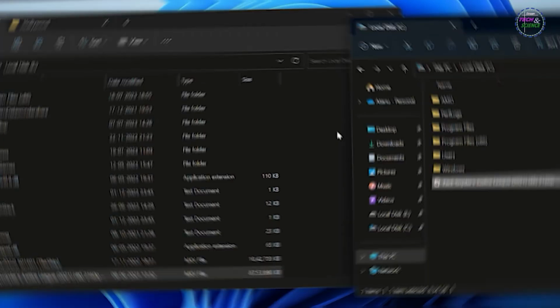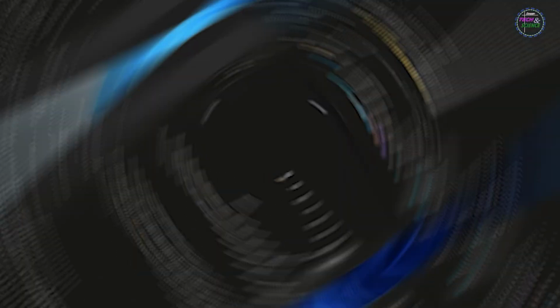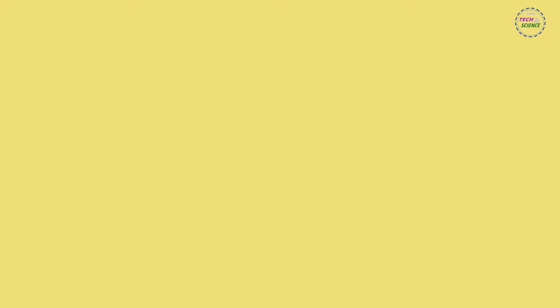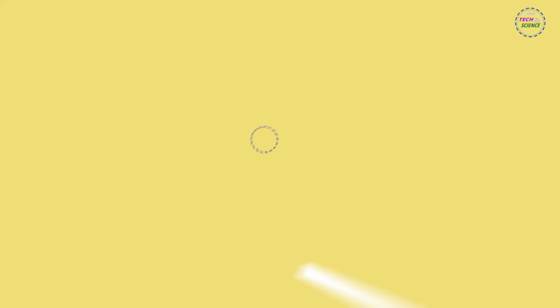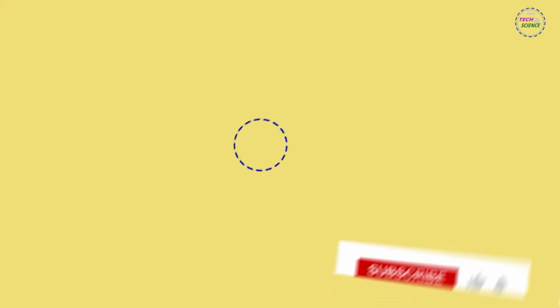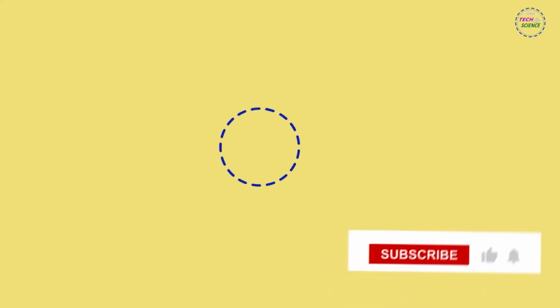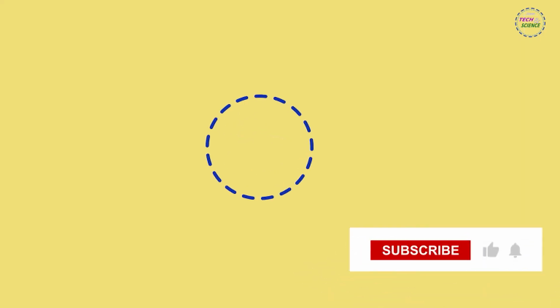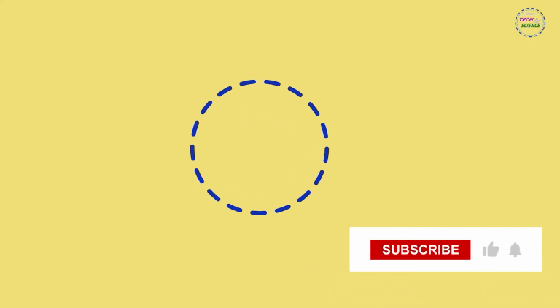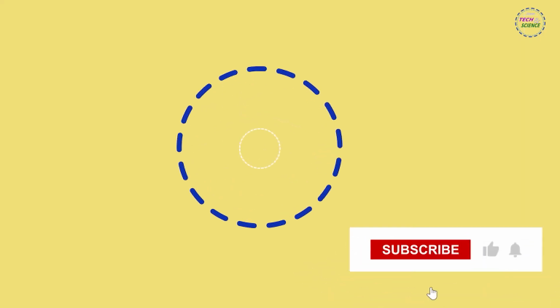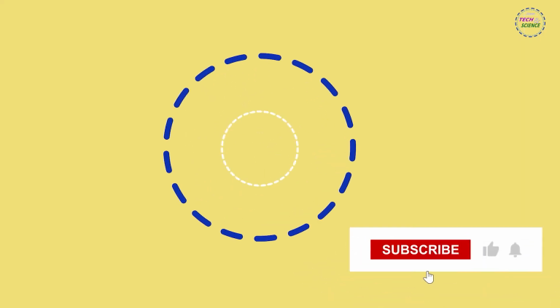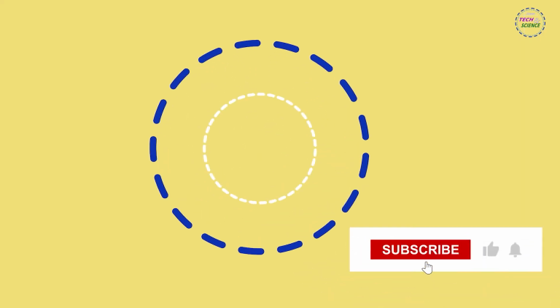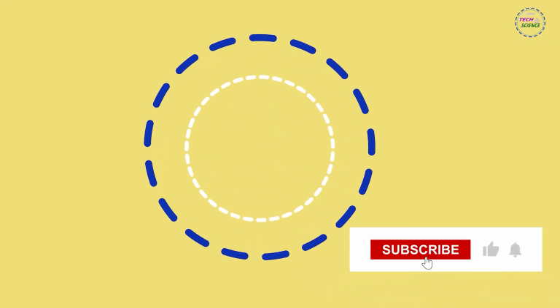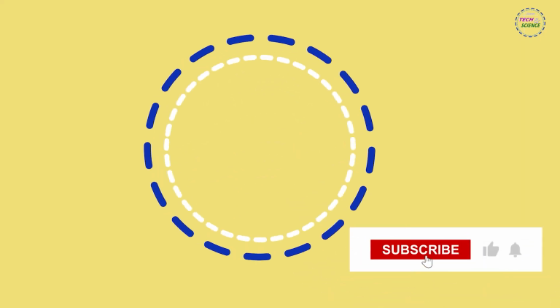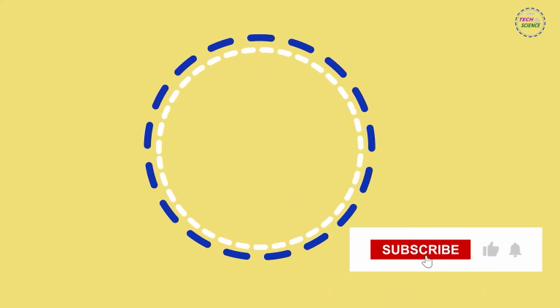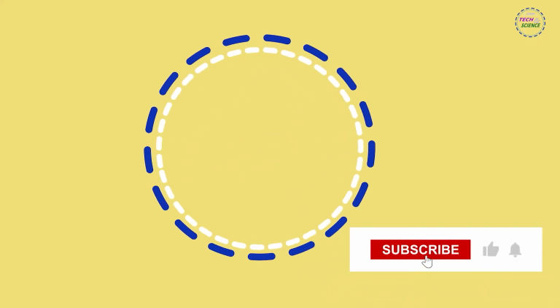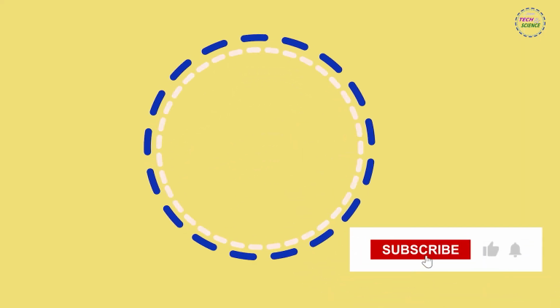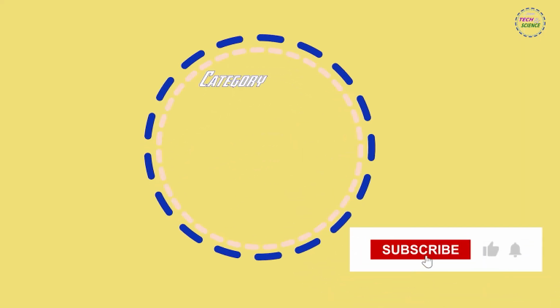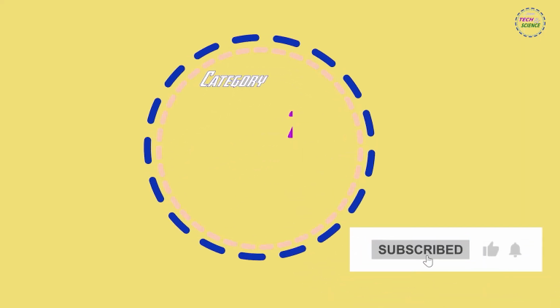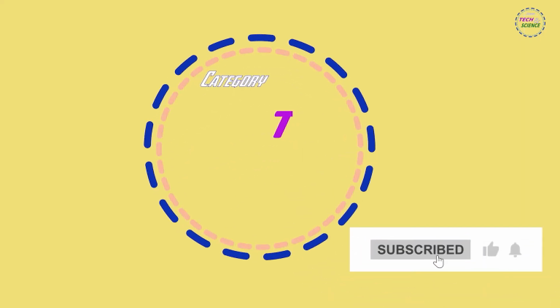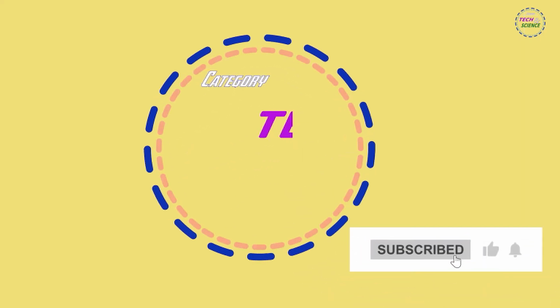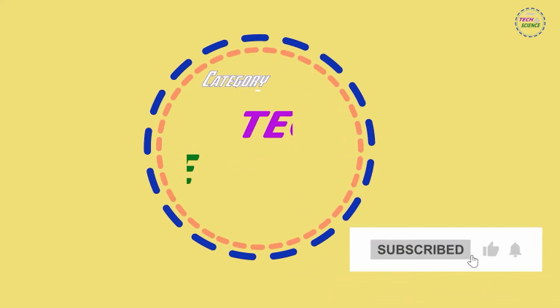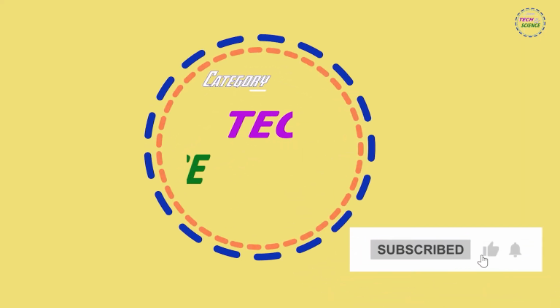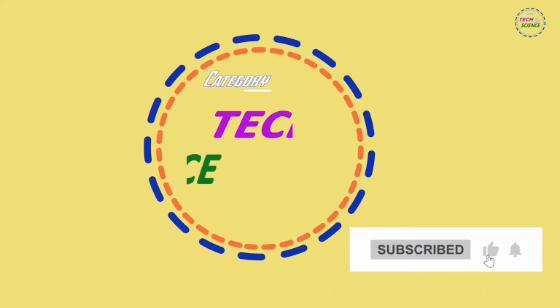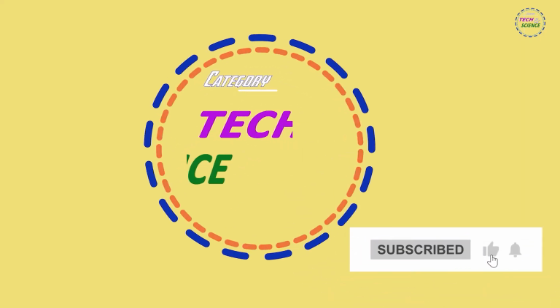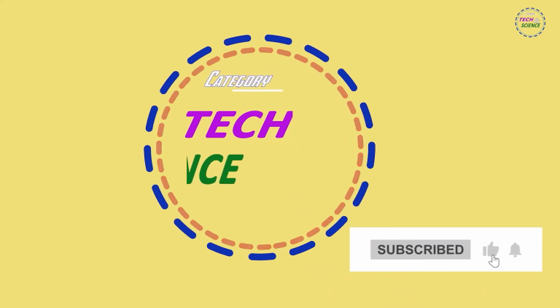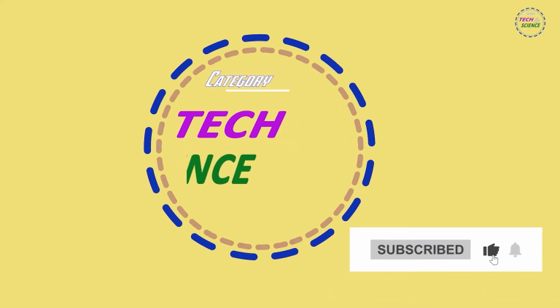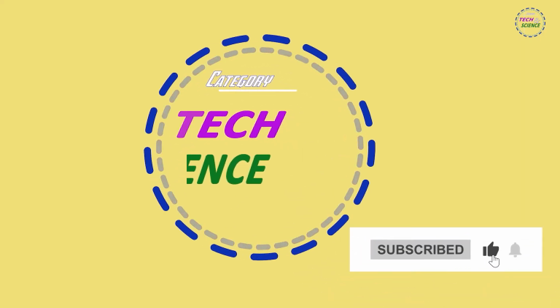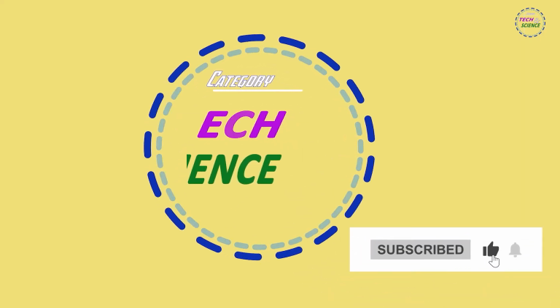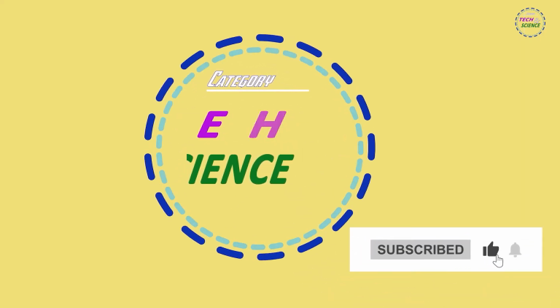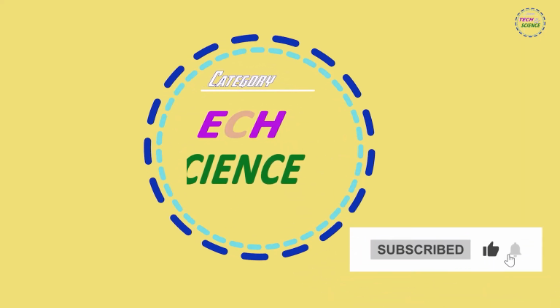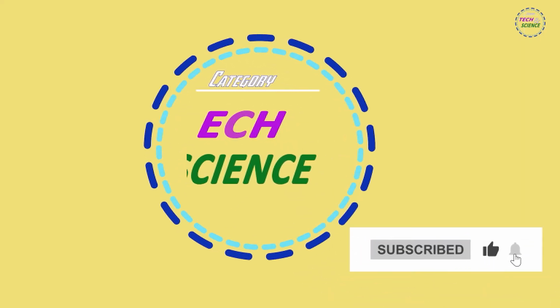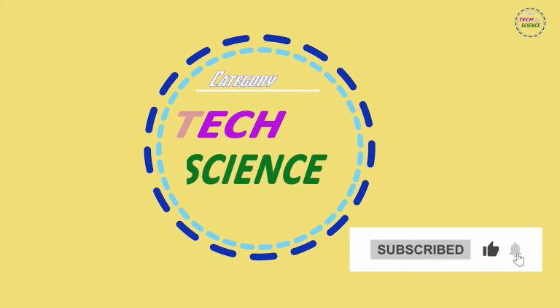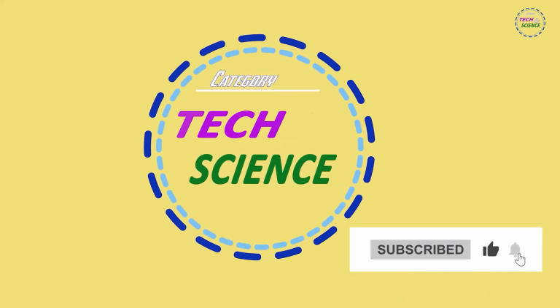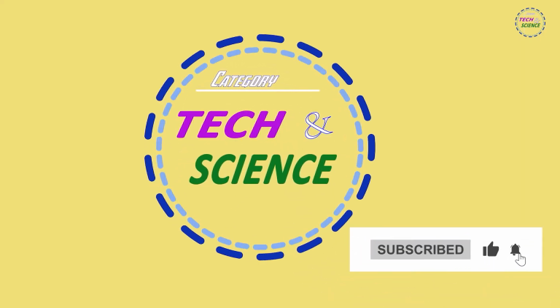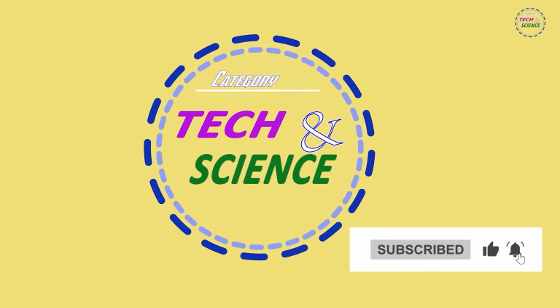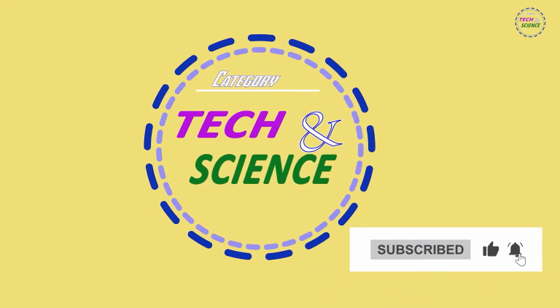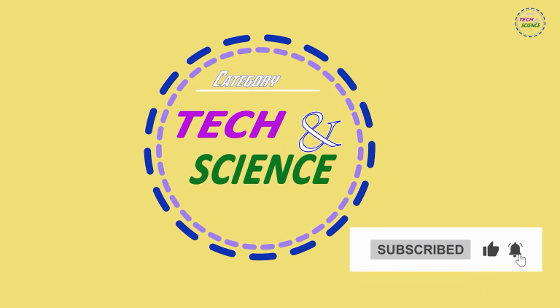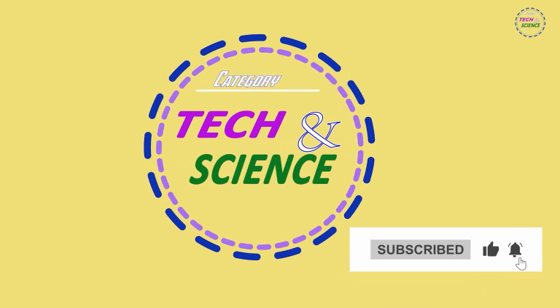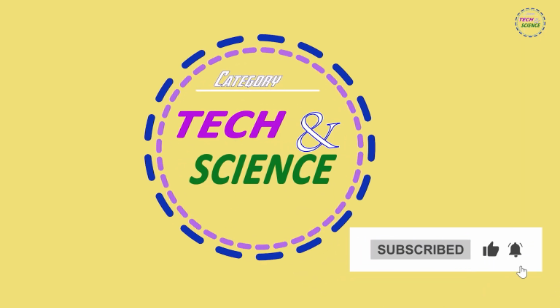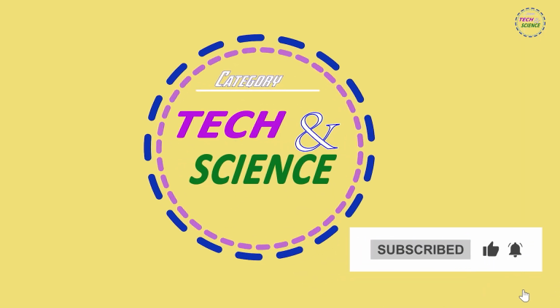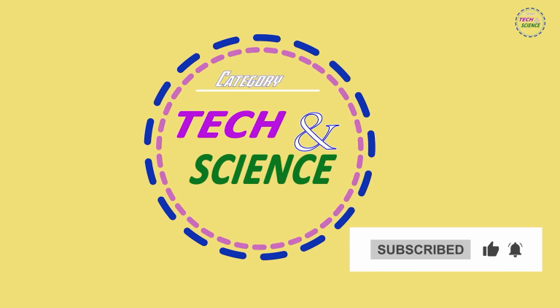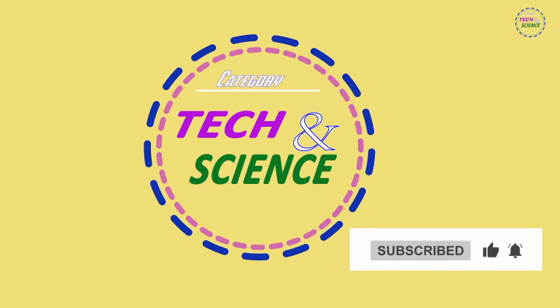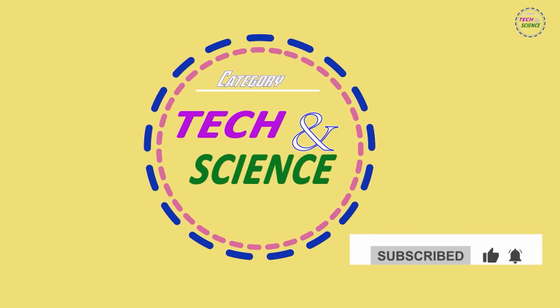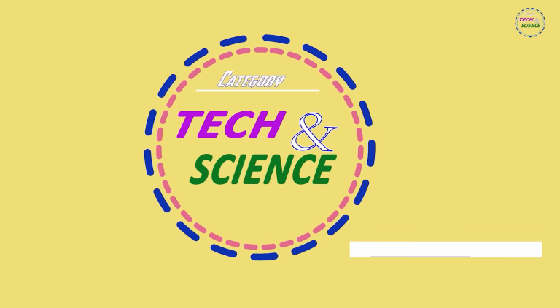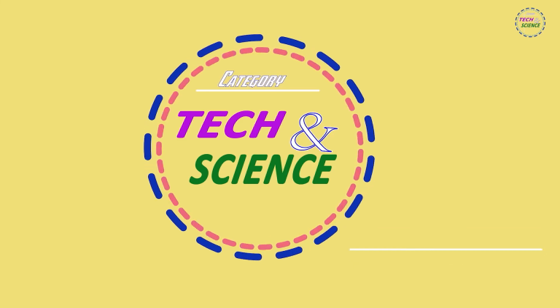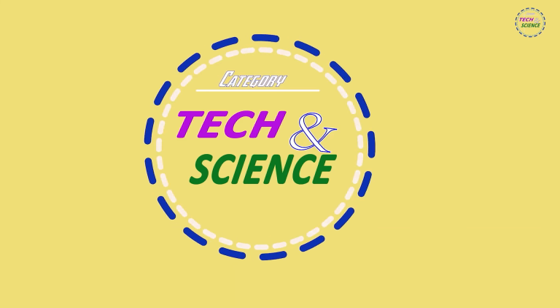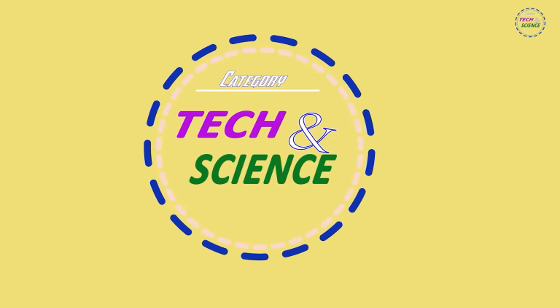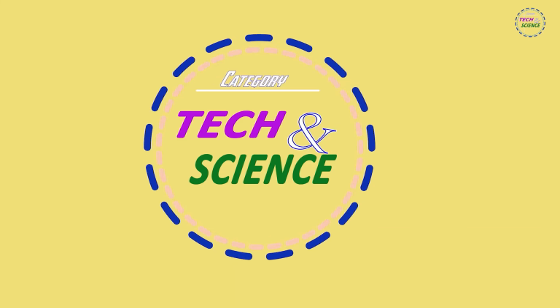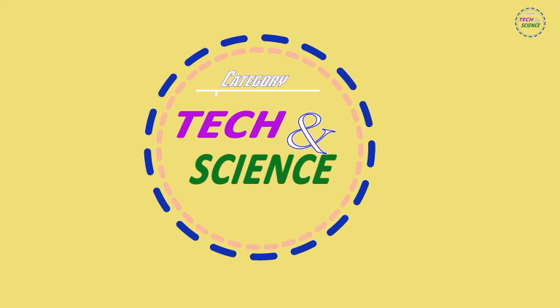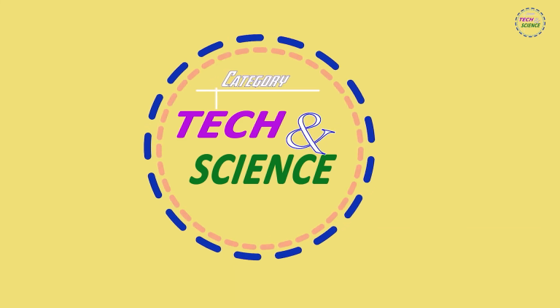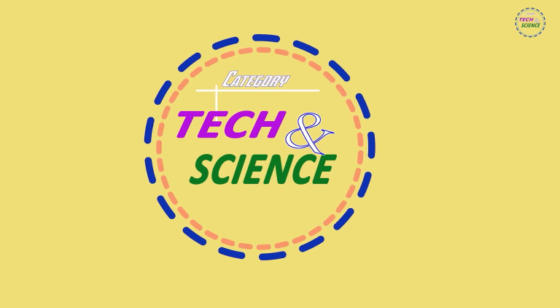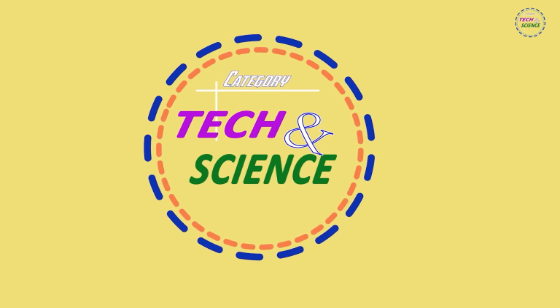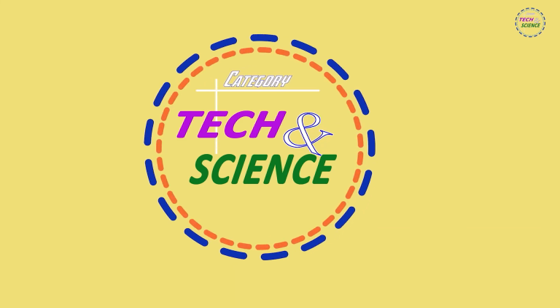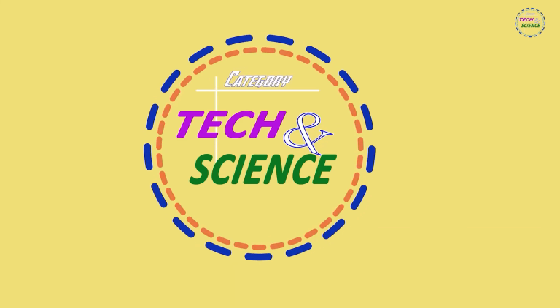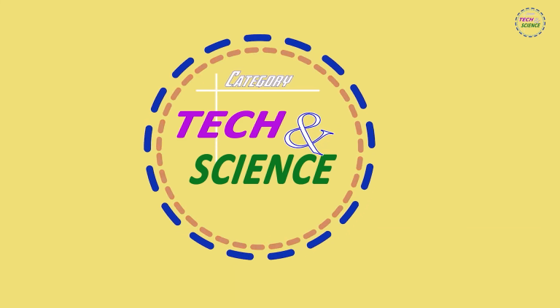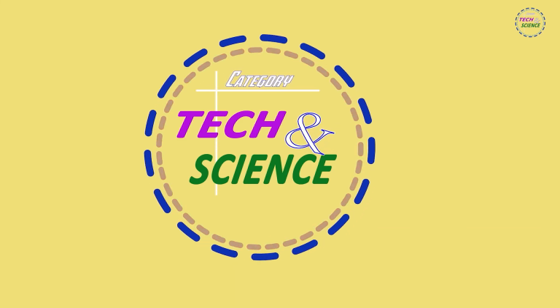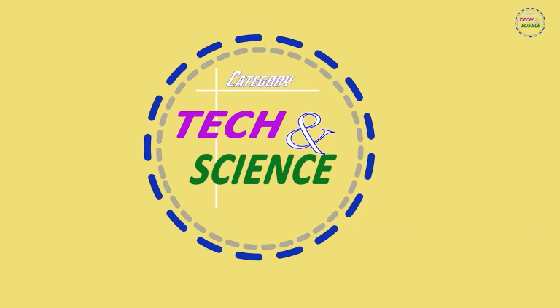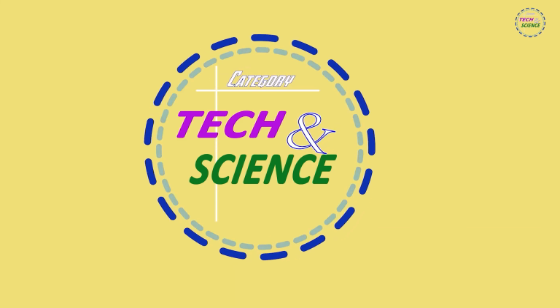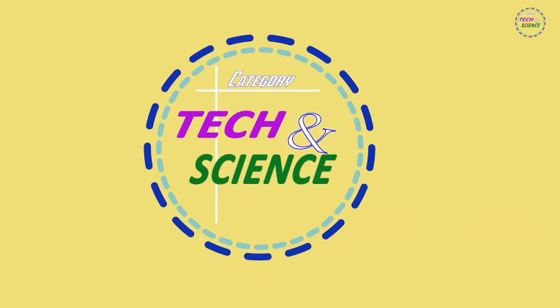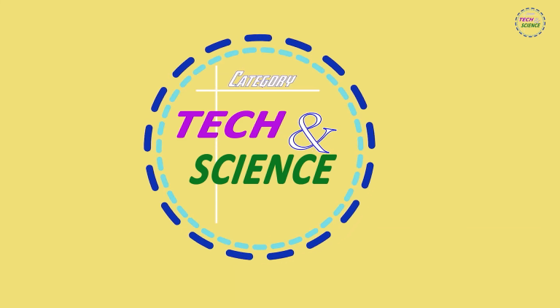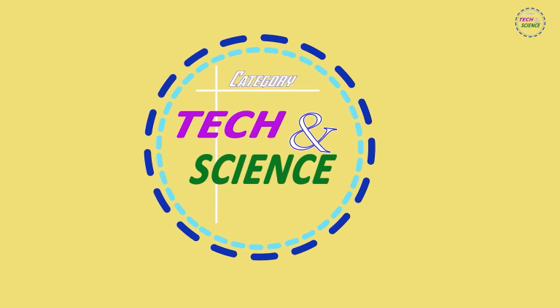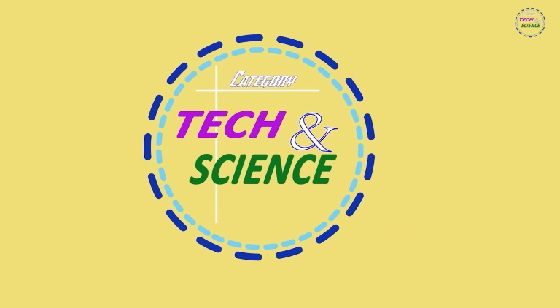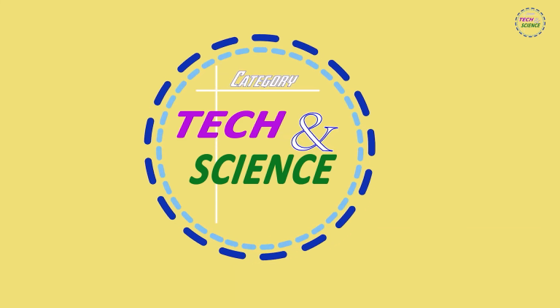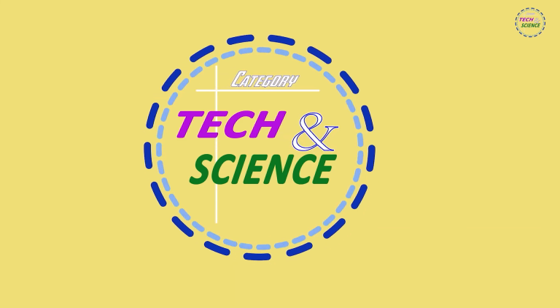If you liked the video, please like, share and subscribe to the channel. Thanks for watching till the end.